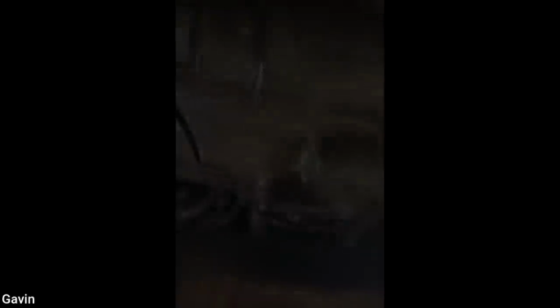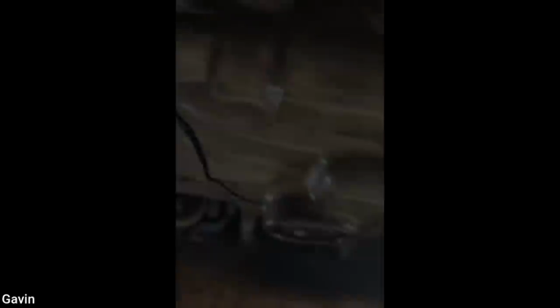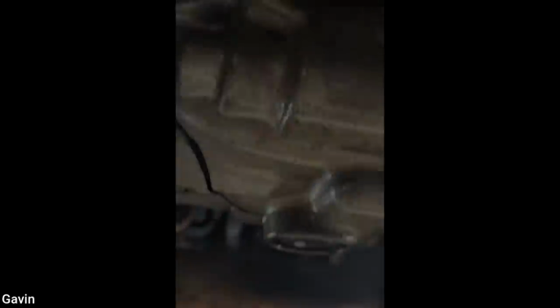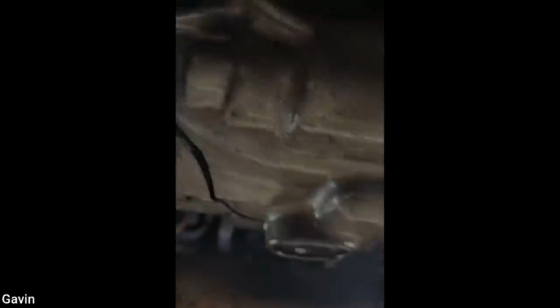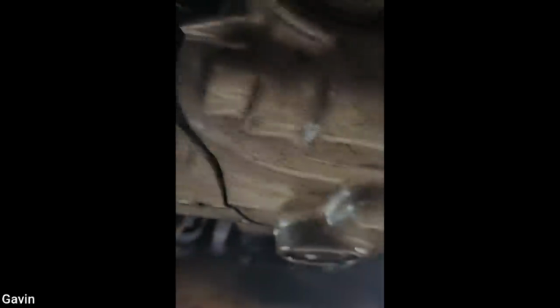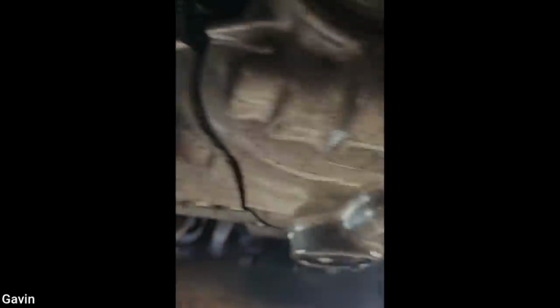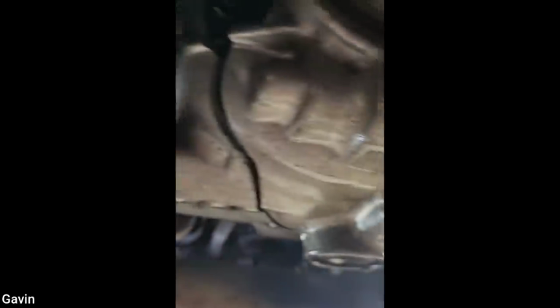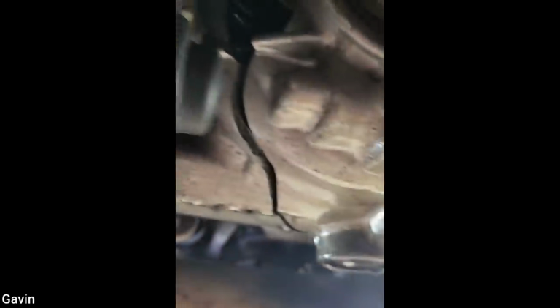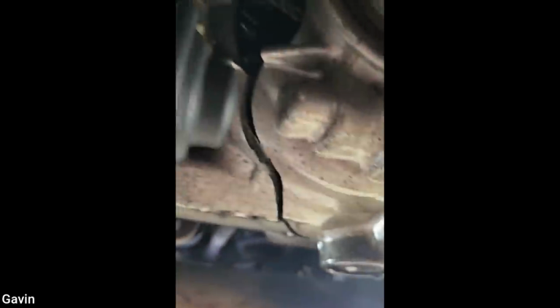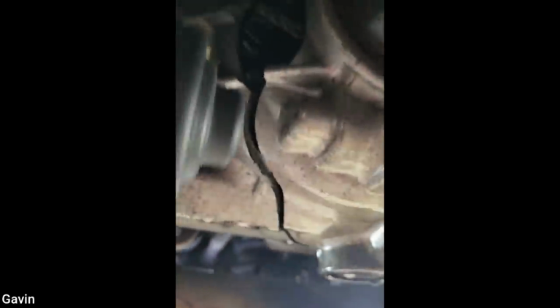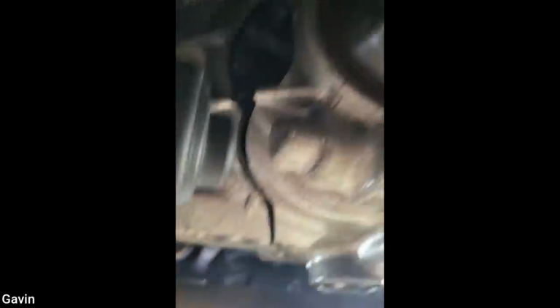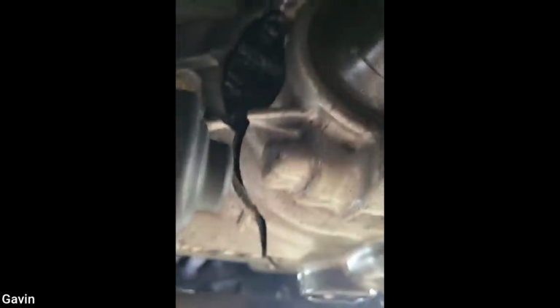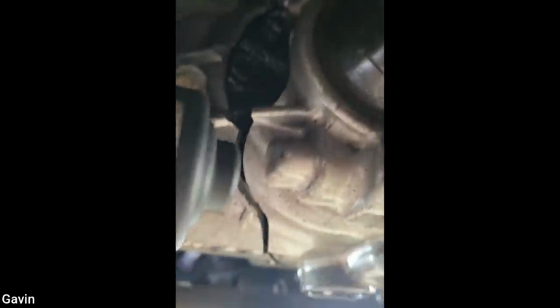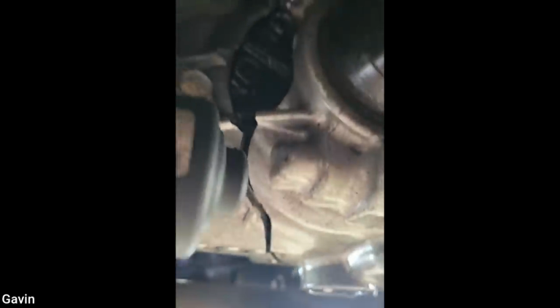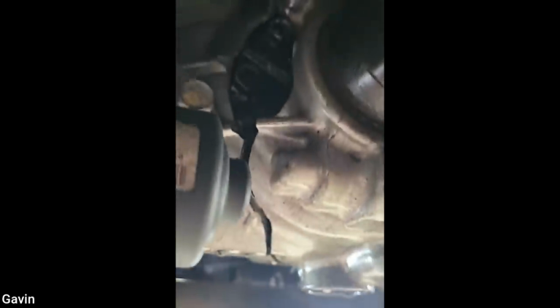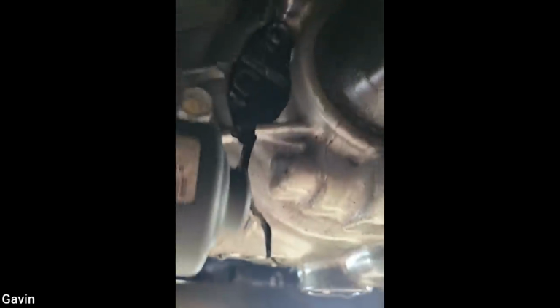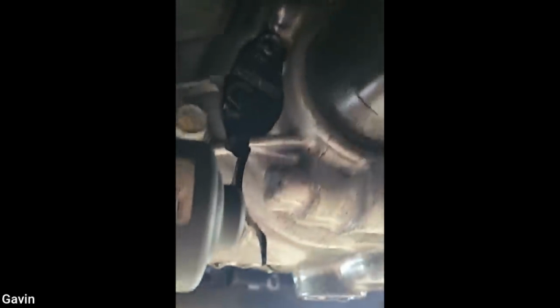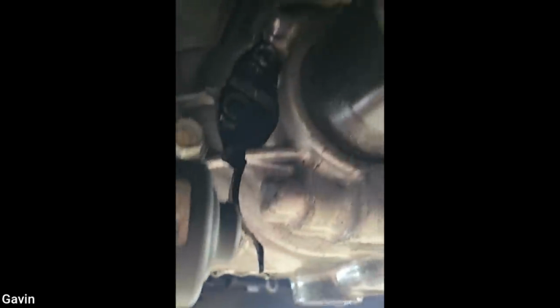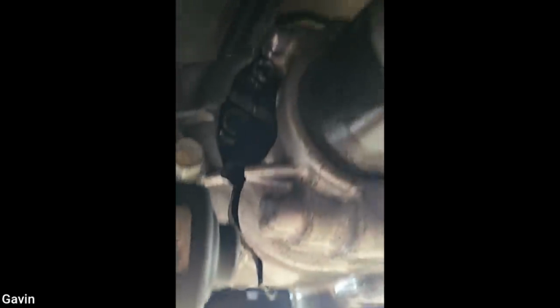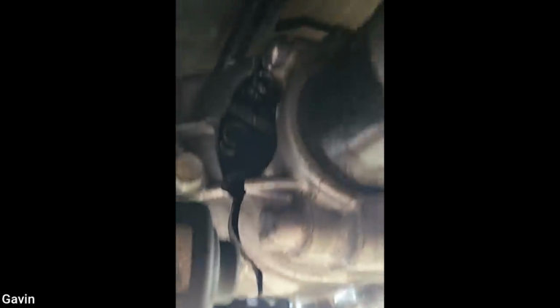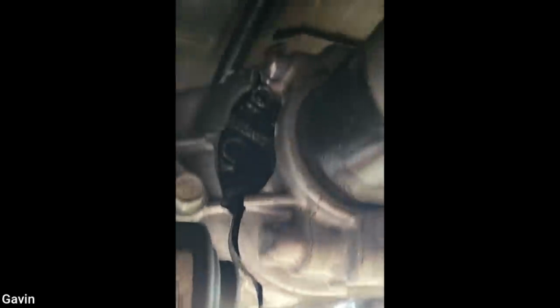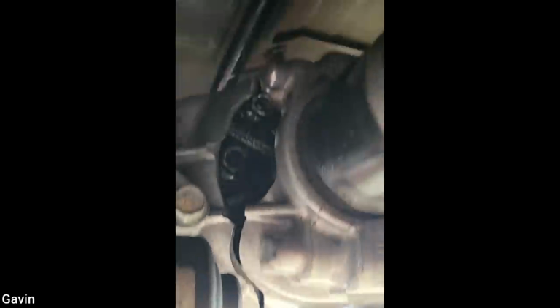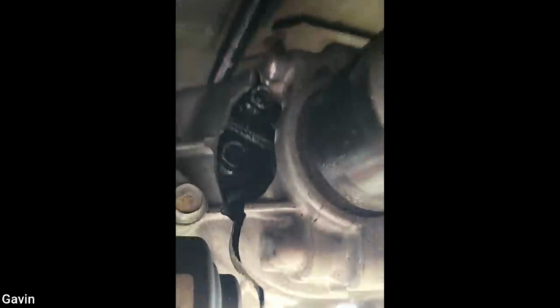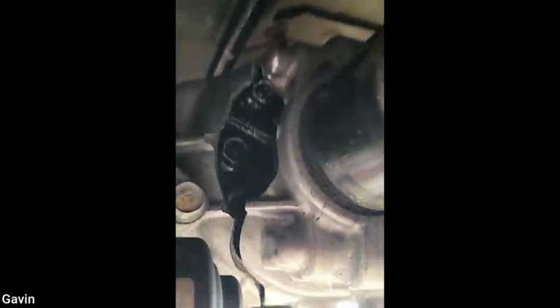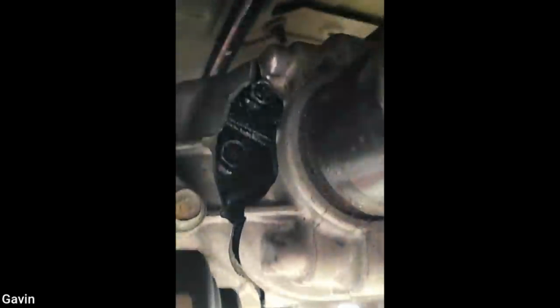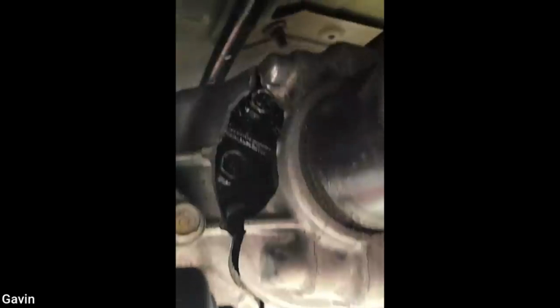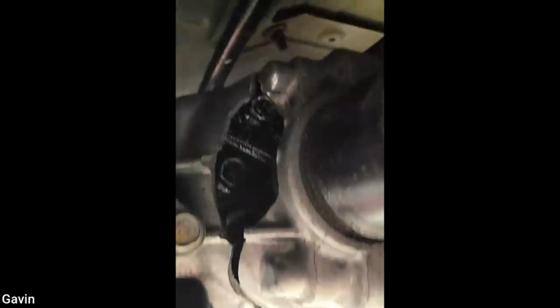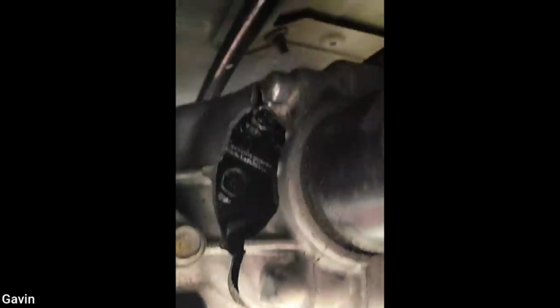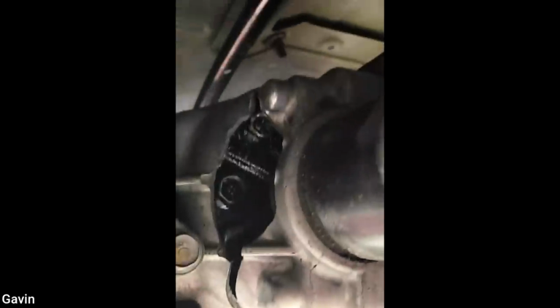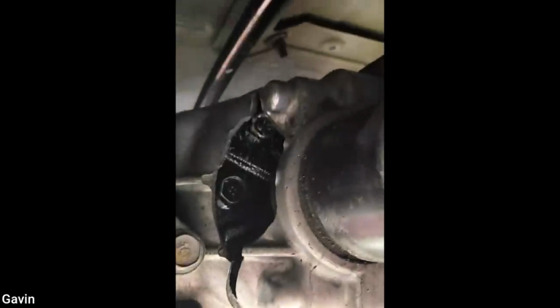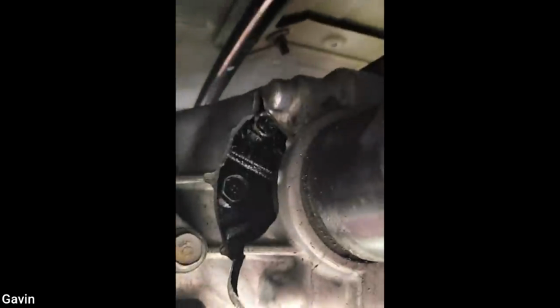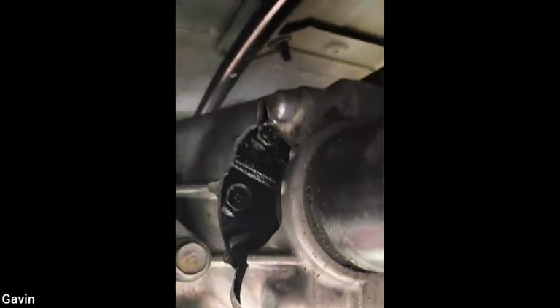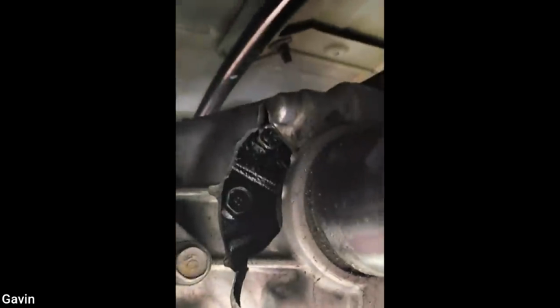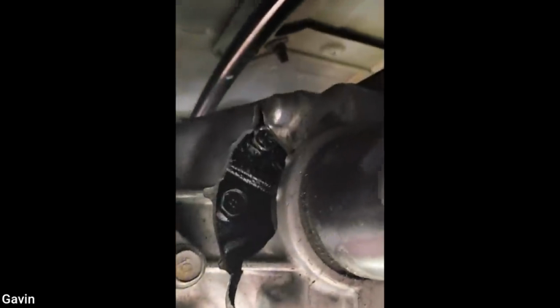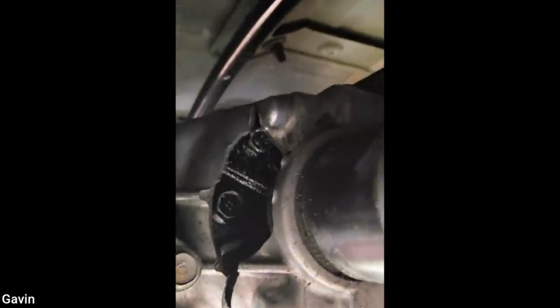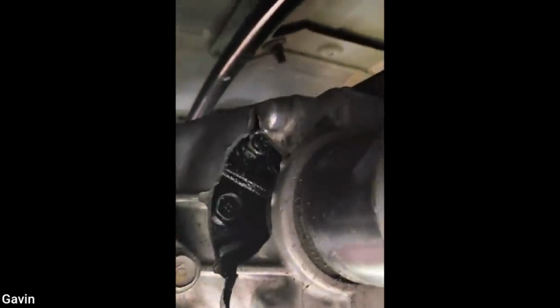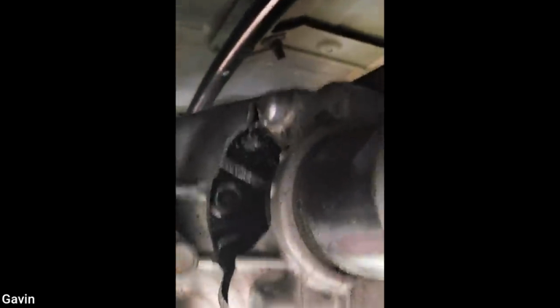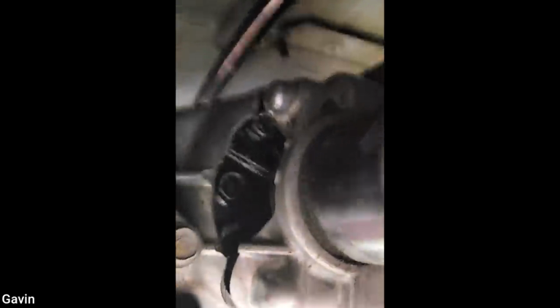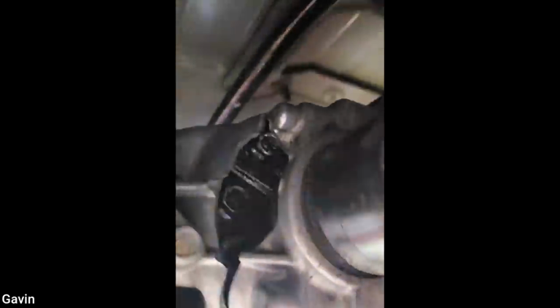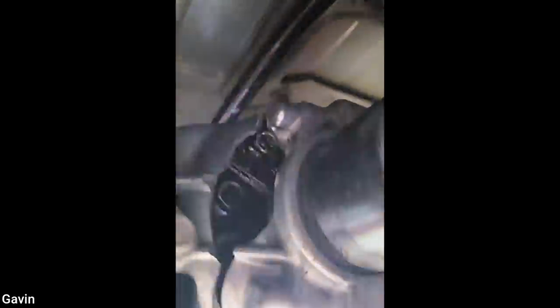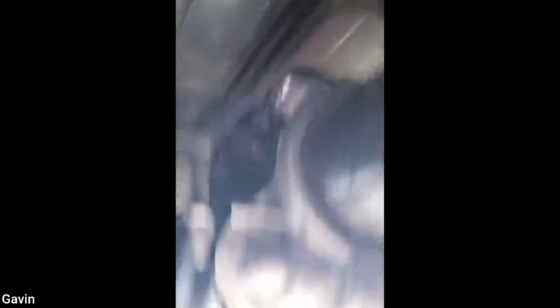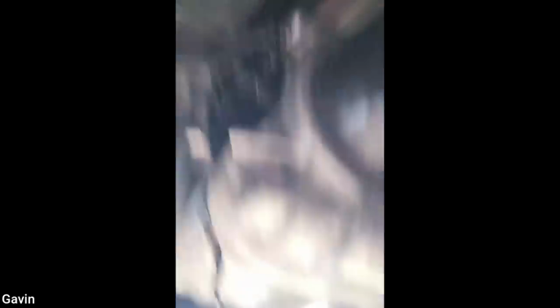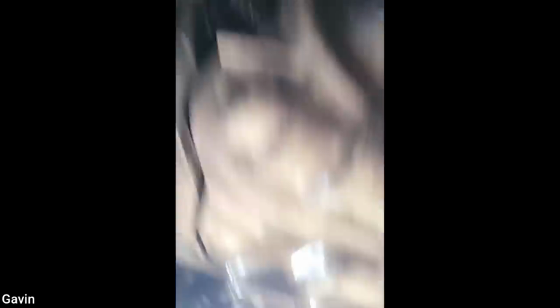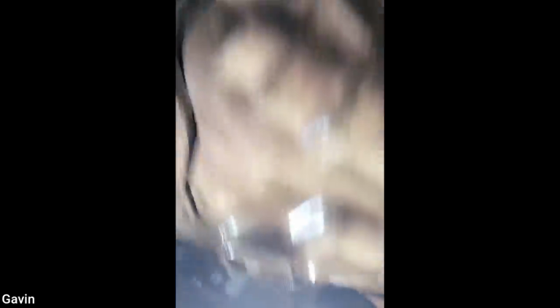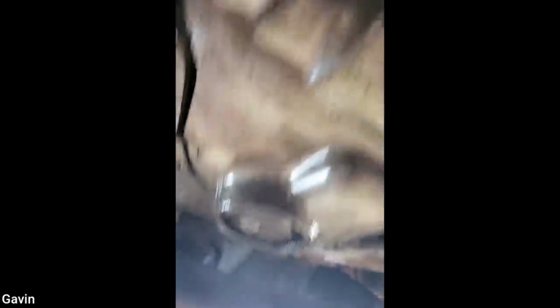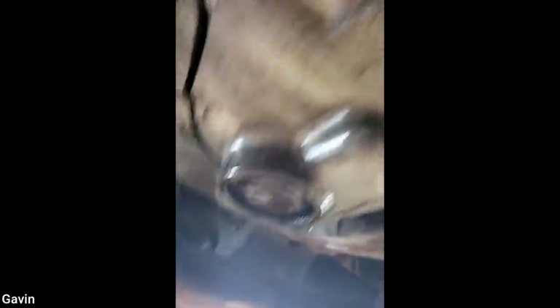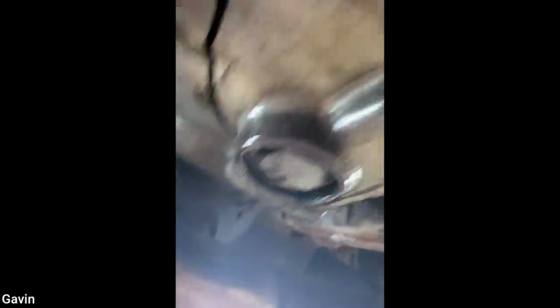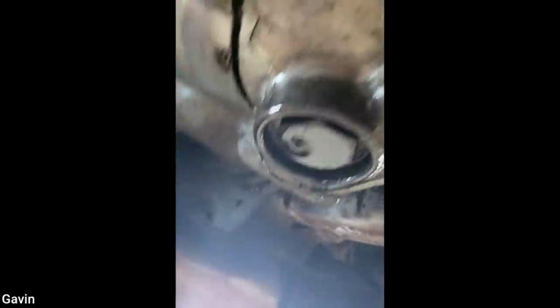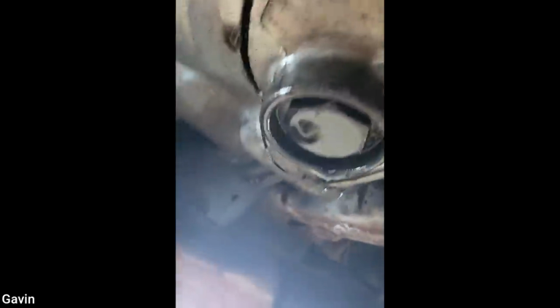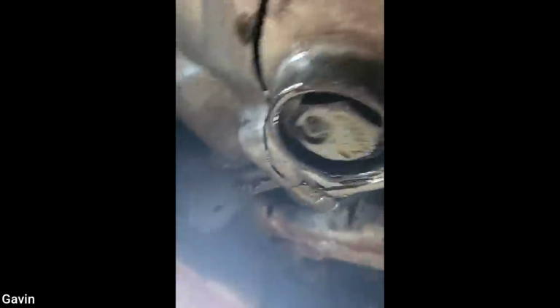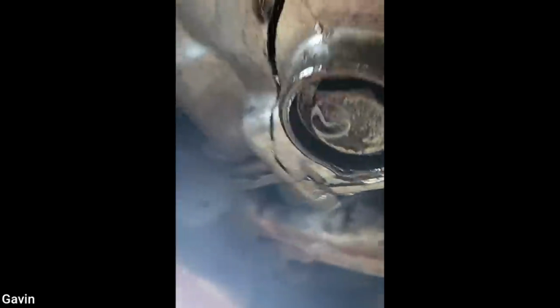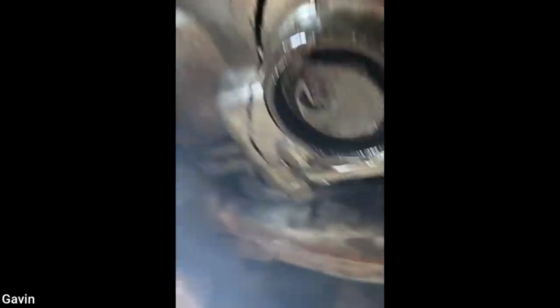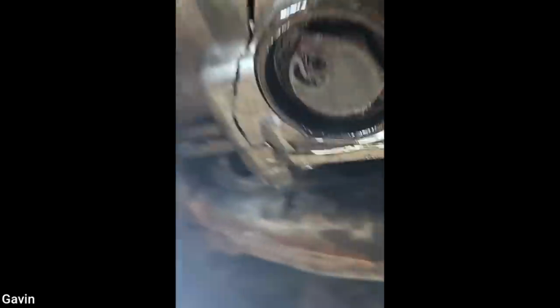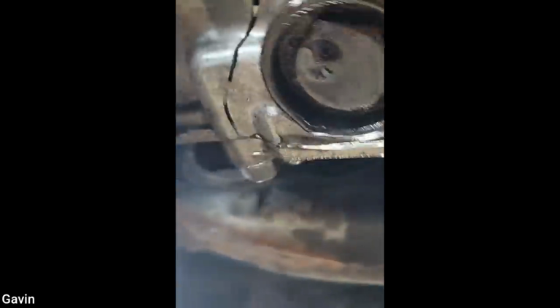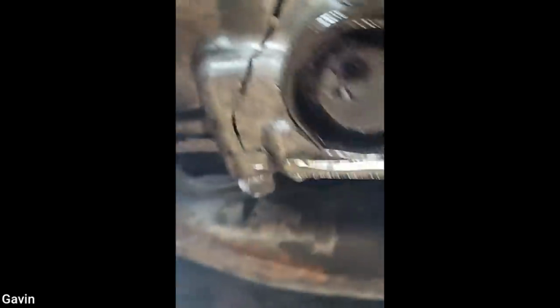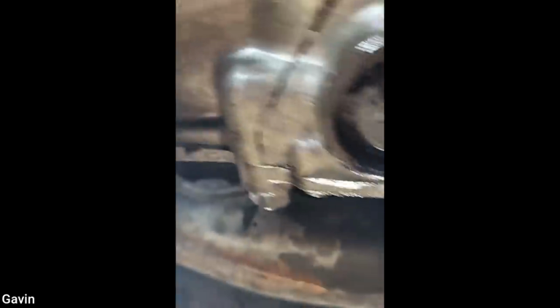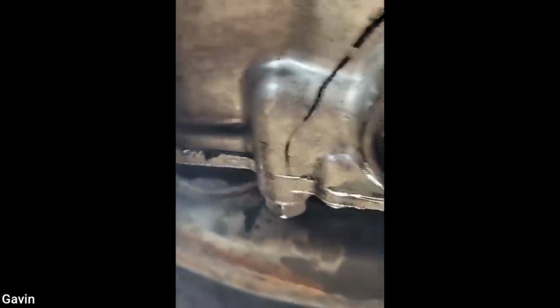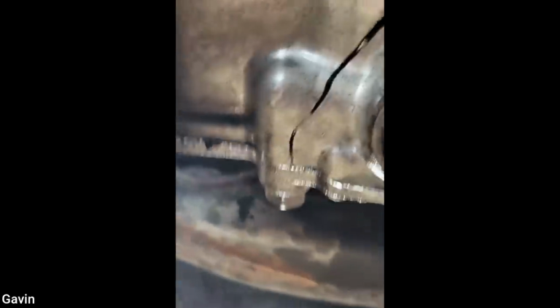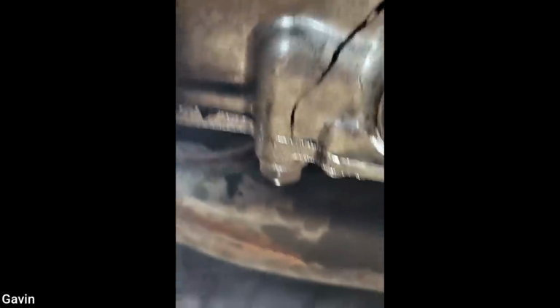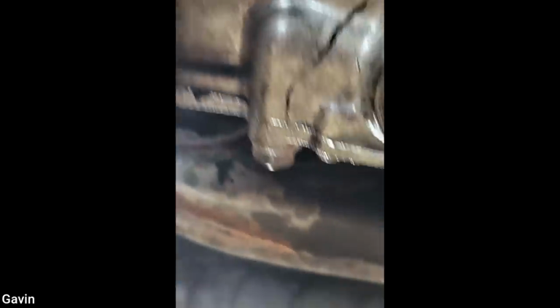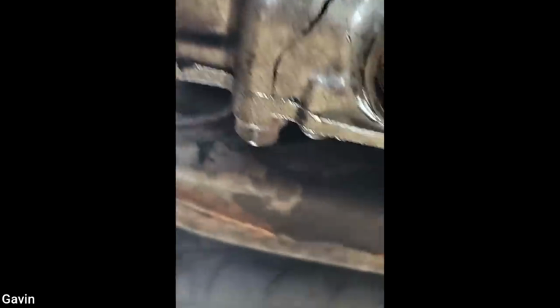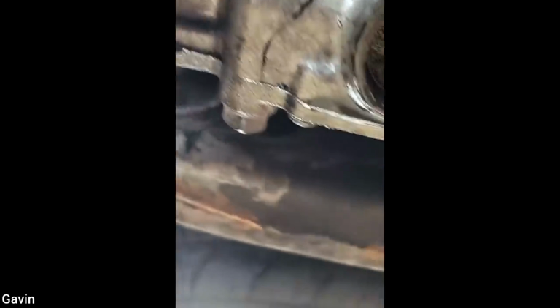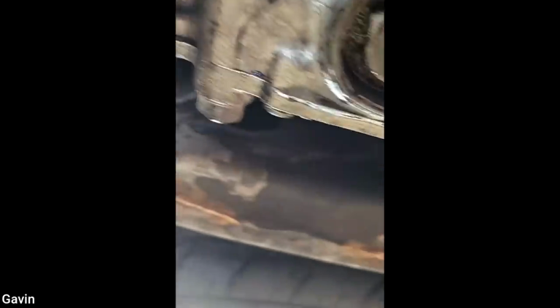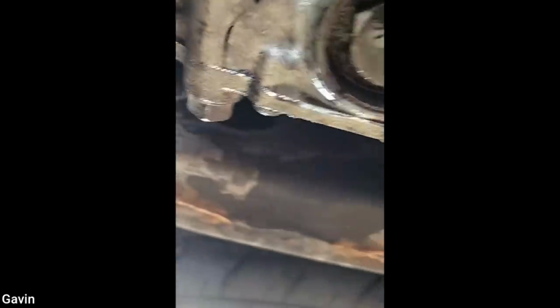This is on a 2018 Kia Sorento. The customer's complaint is that they can hear a metal sound and see a fluid leak at the rear of the vehicle.